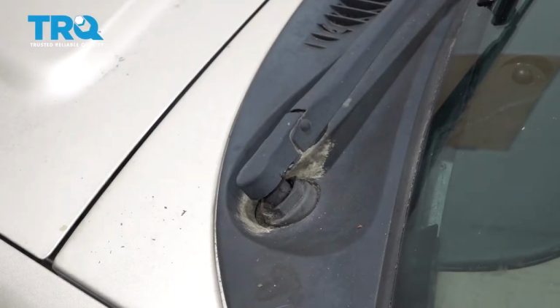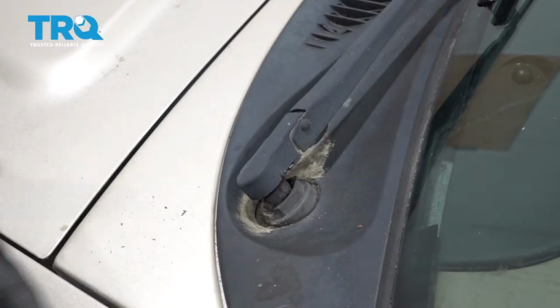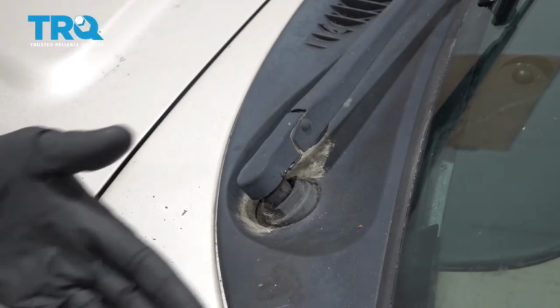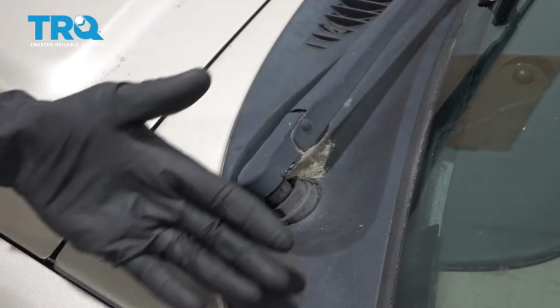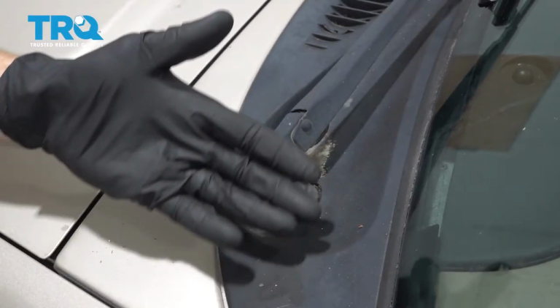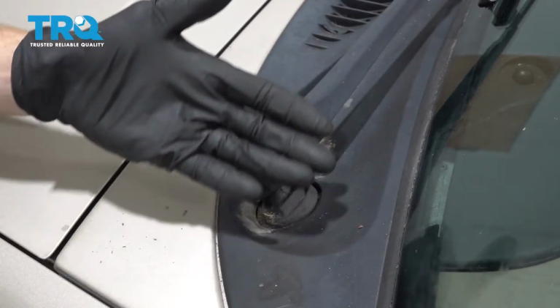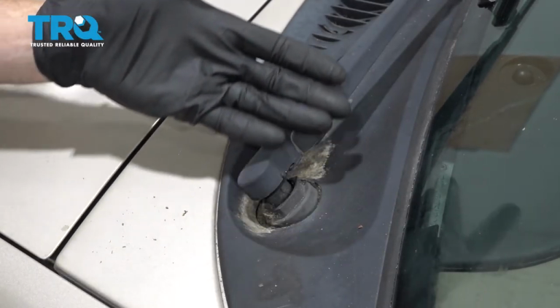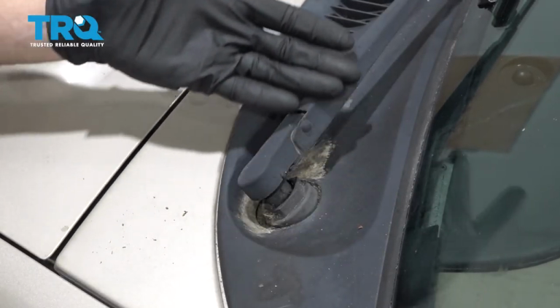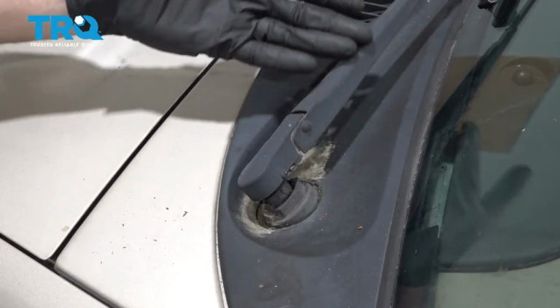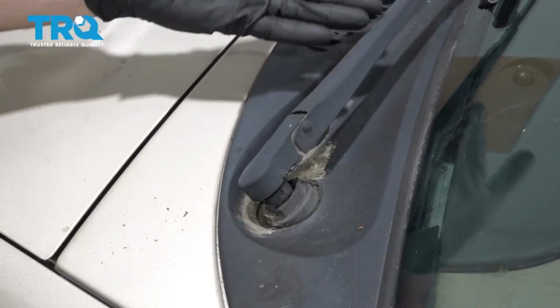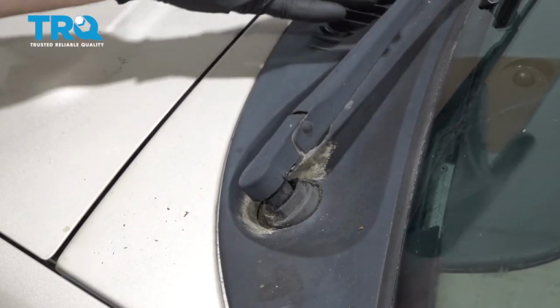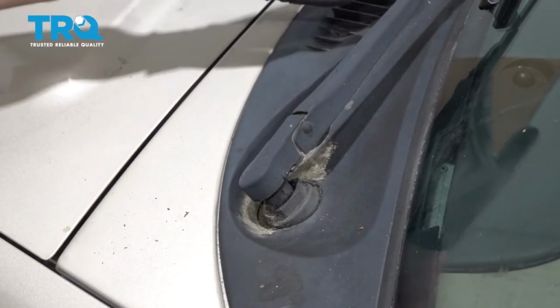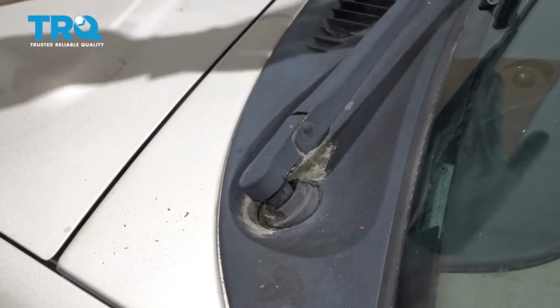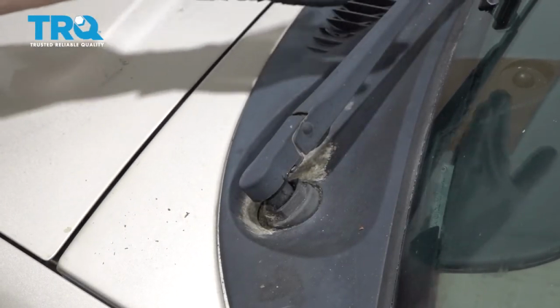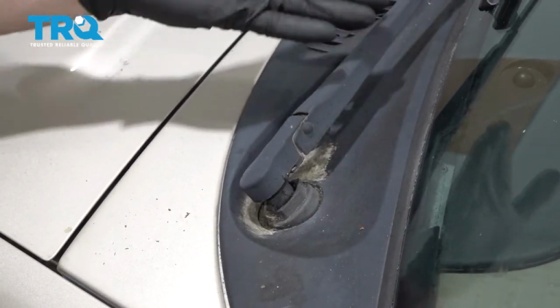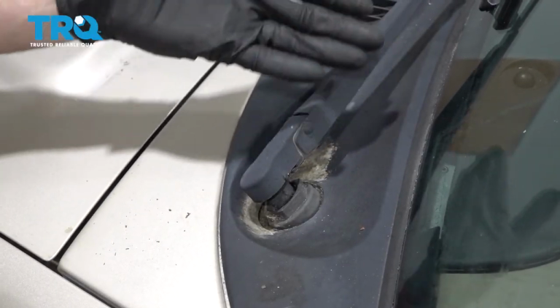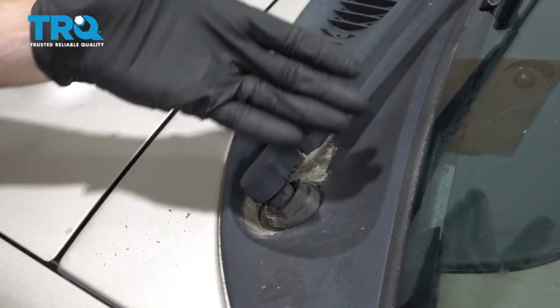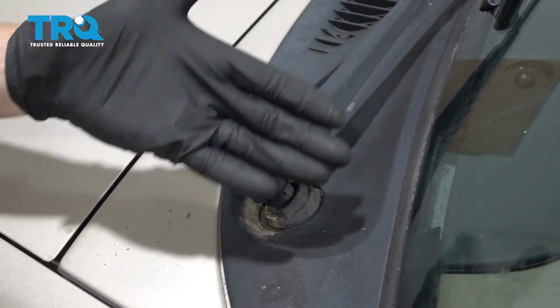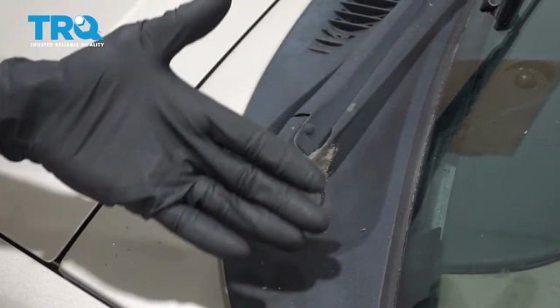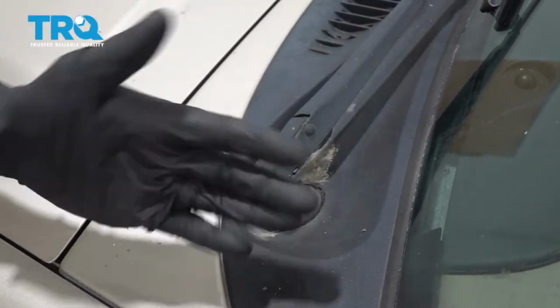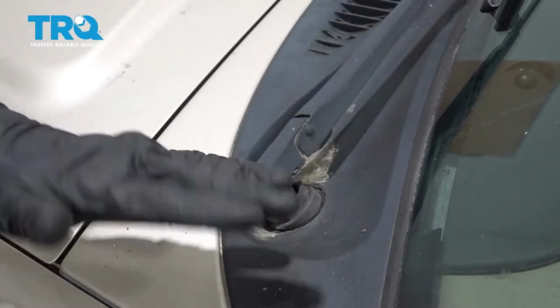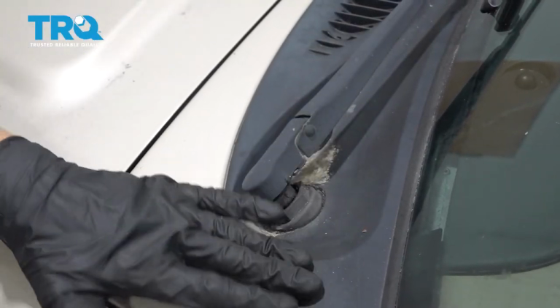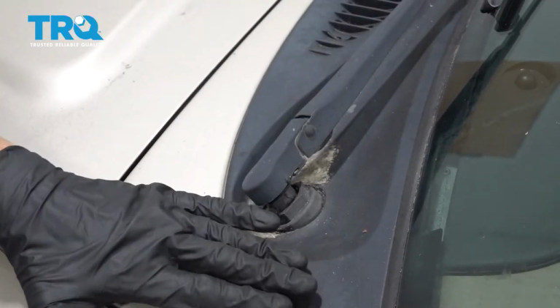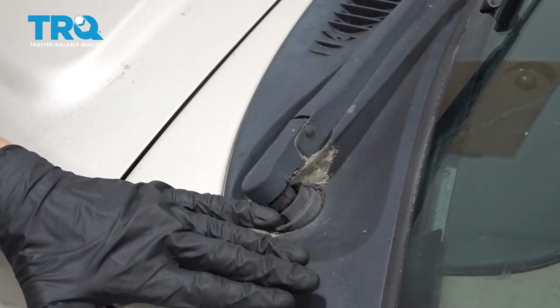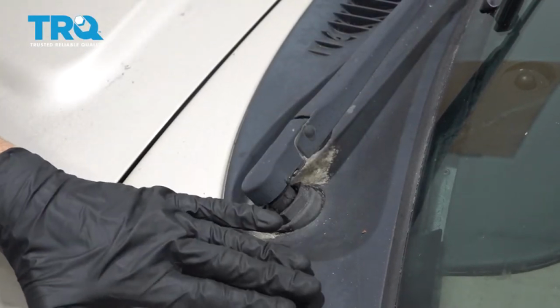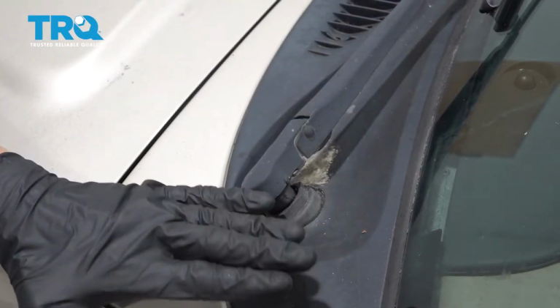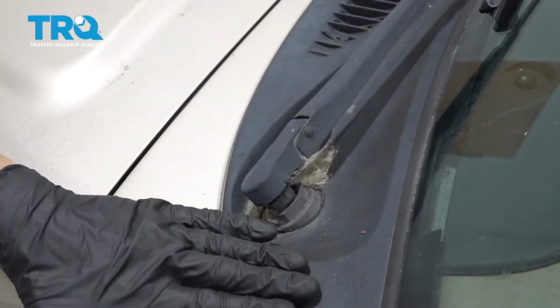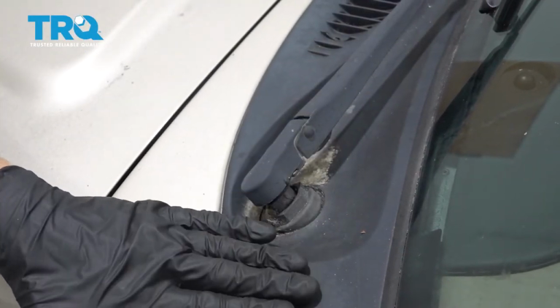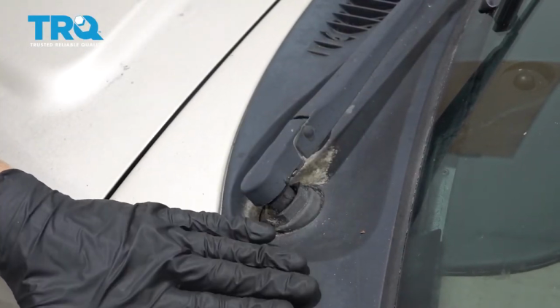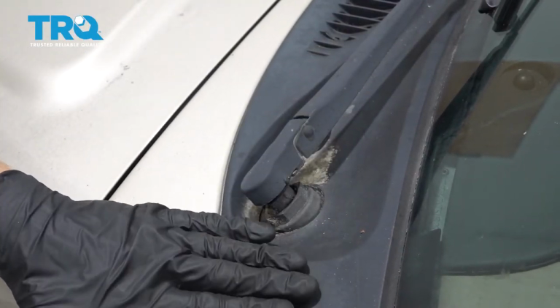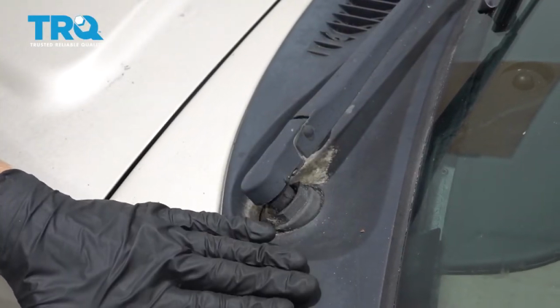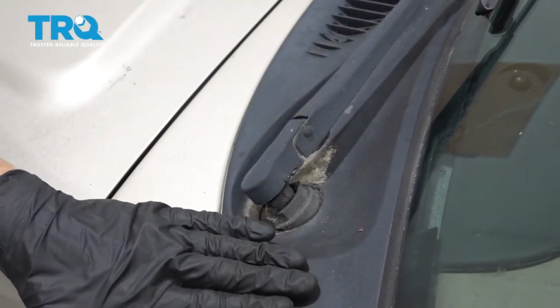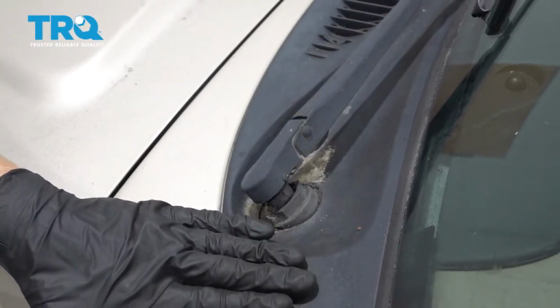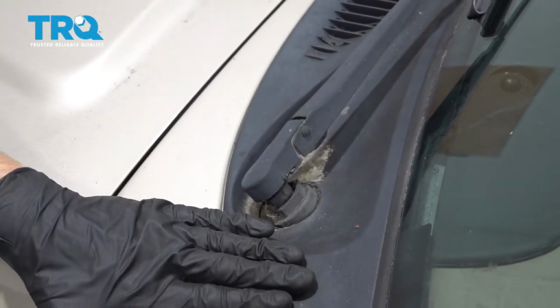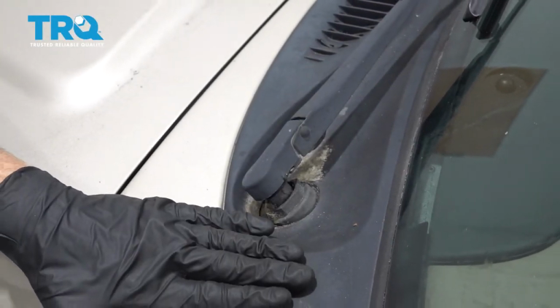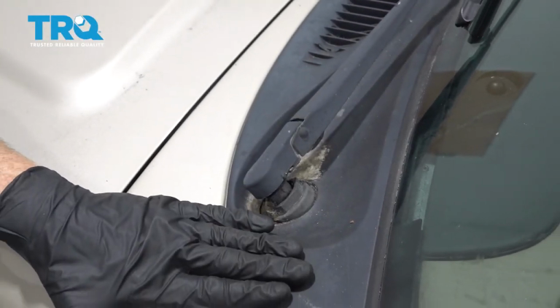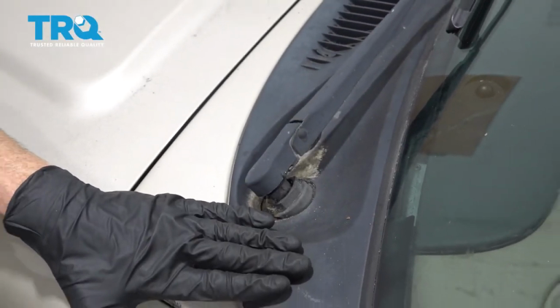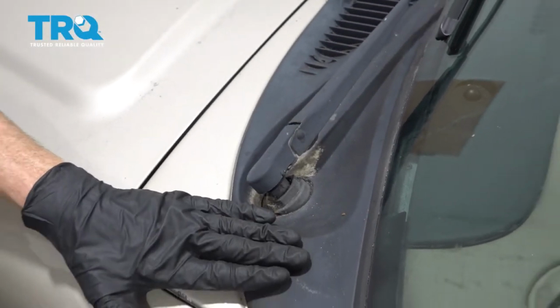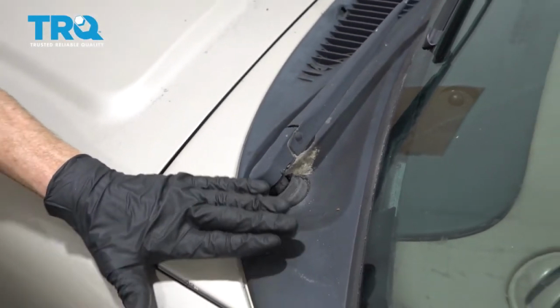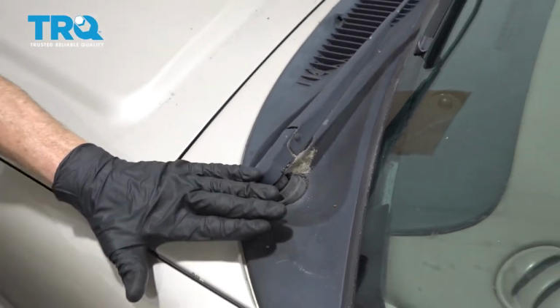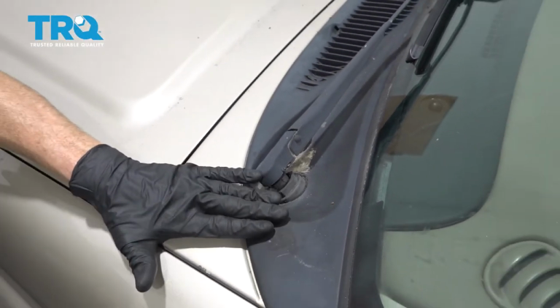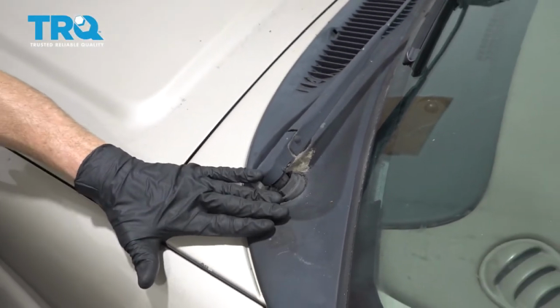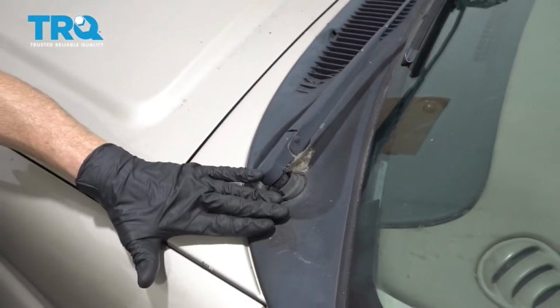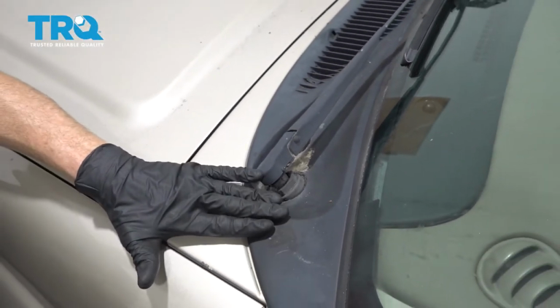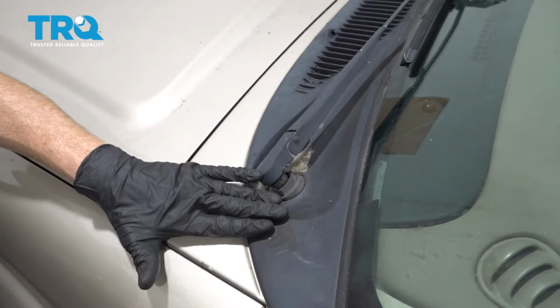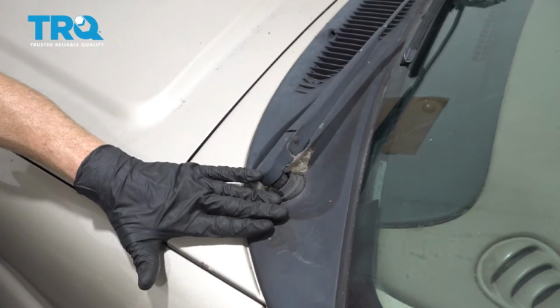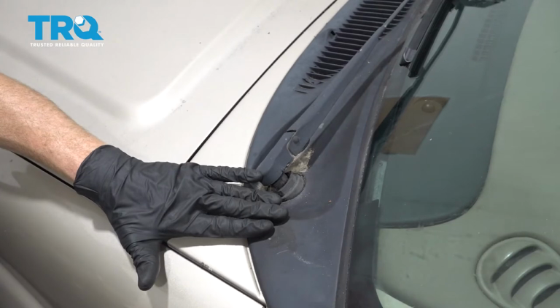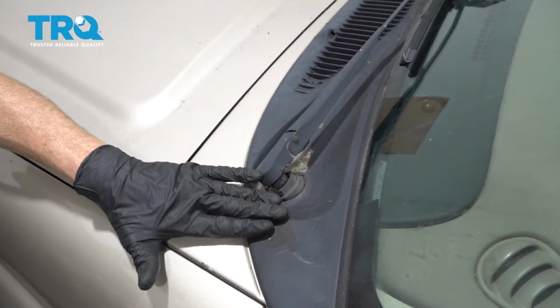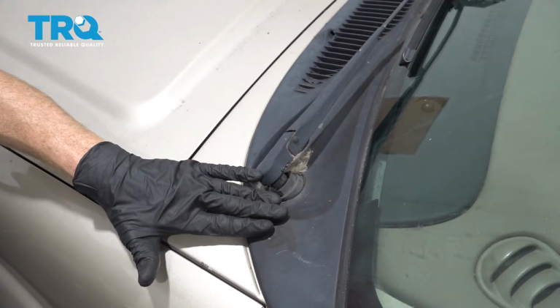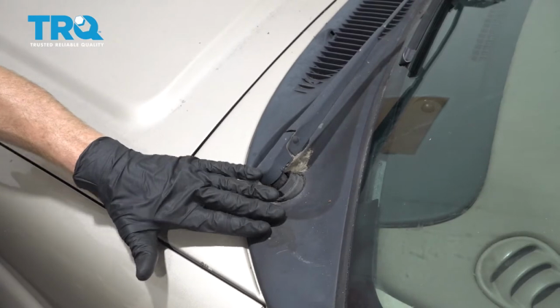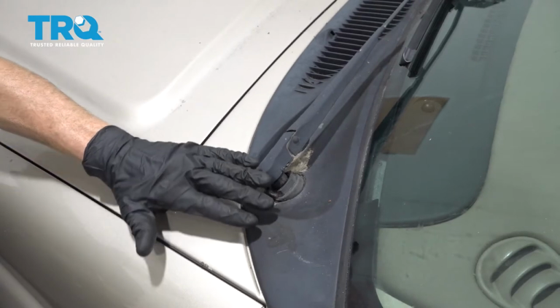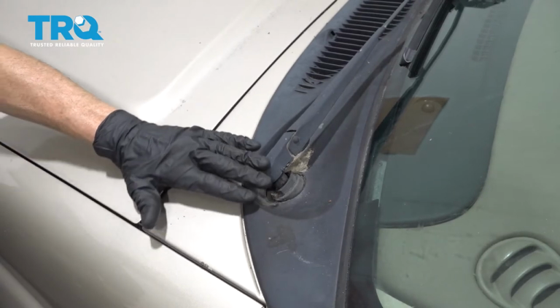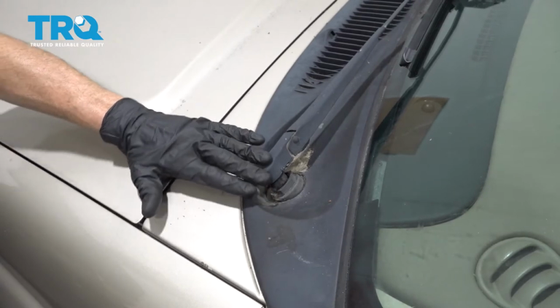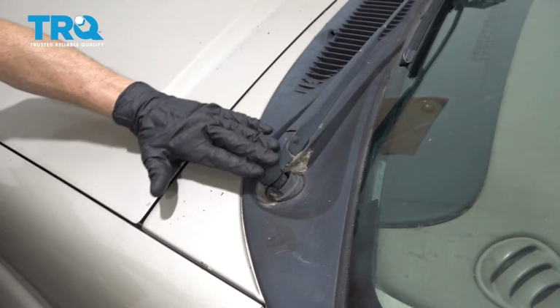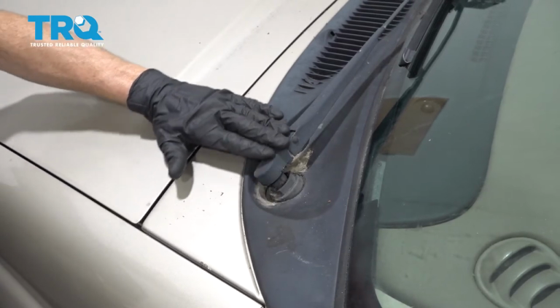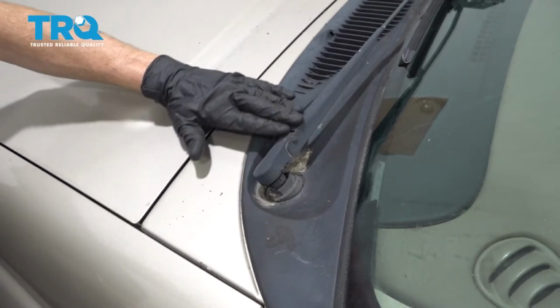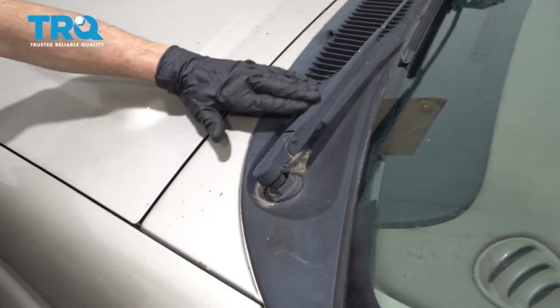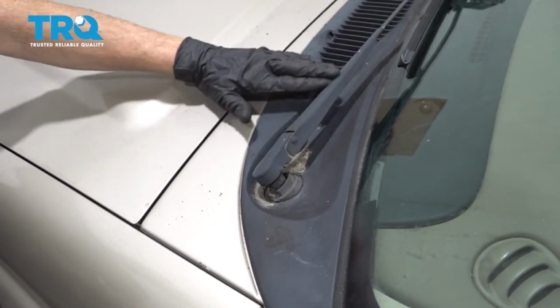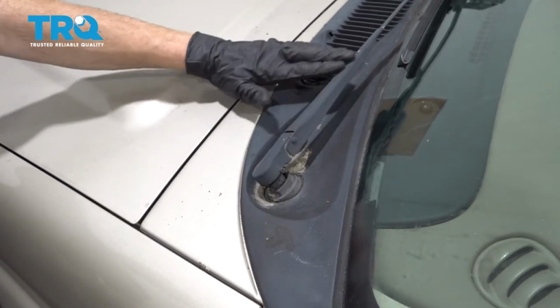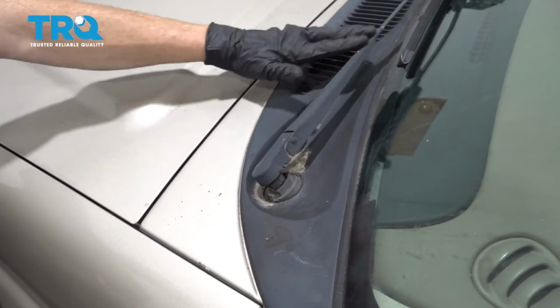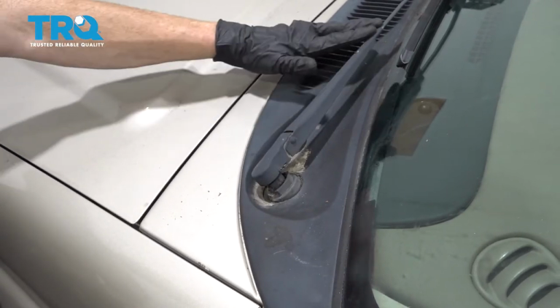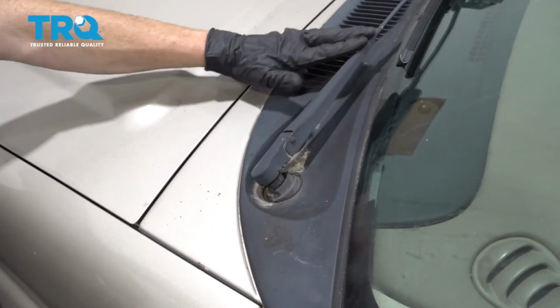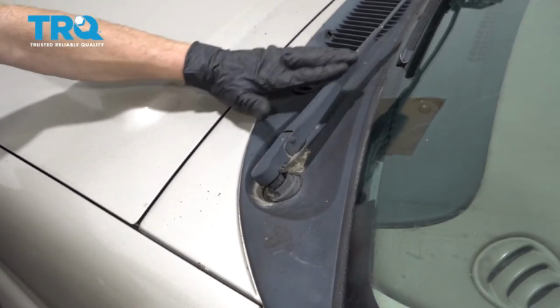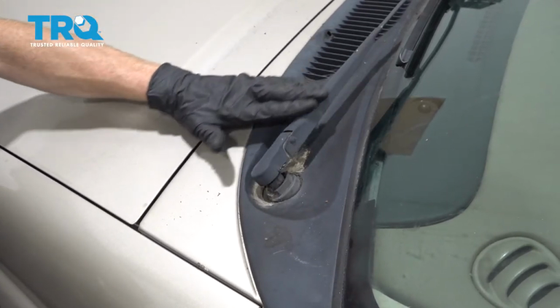Okay friends, it's time to get started on replacing our wiper blade cowl. To get this off of here, we're going to have to remove the wiper arm.